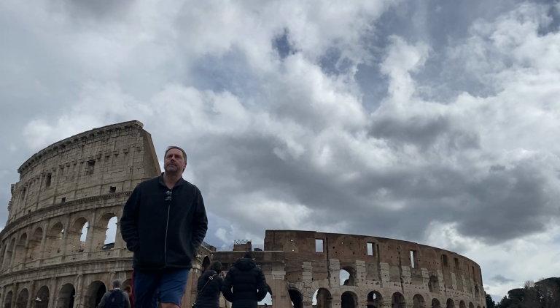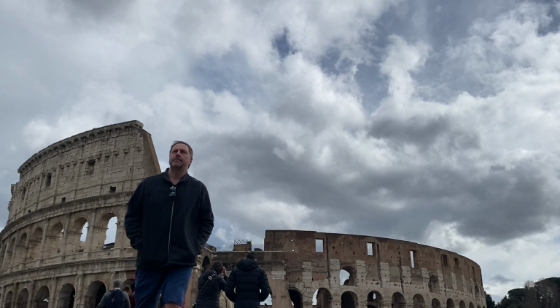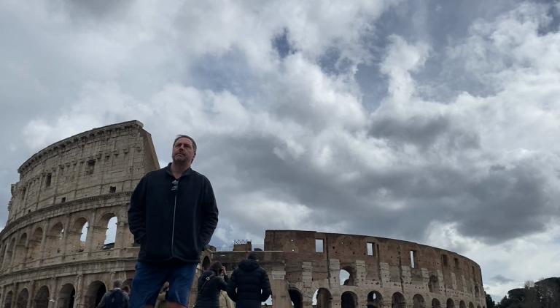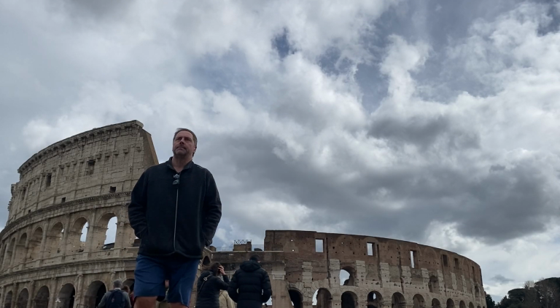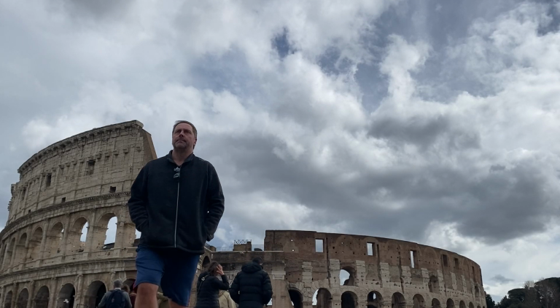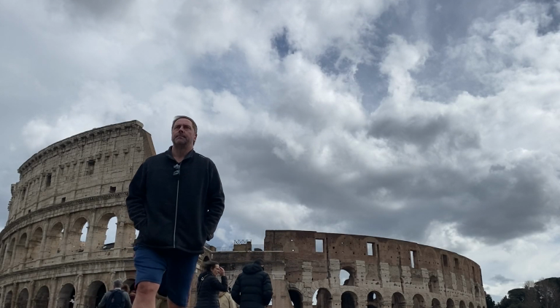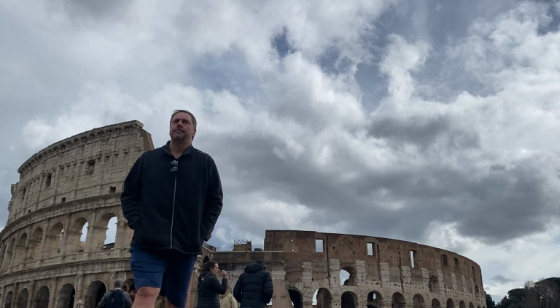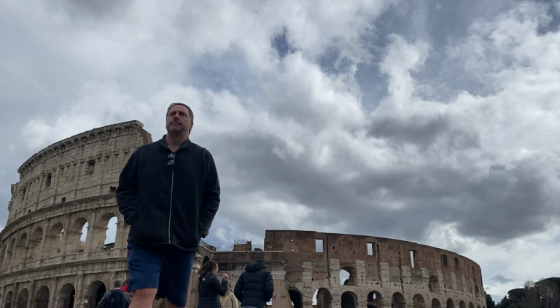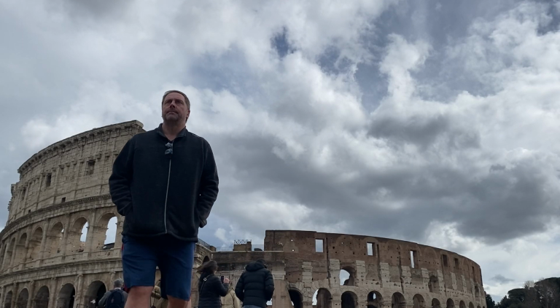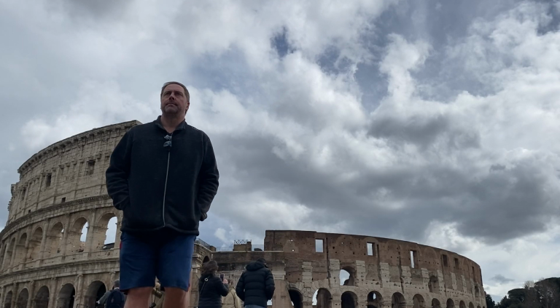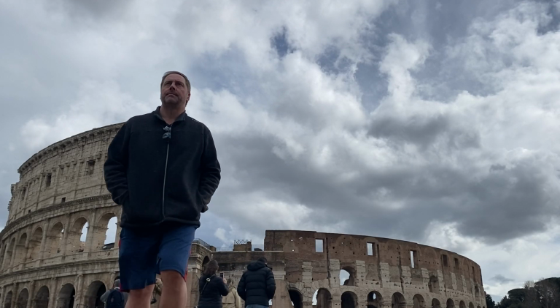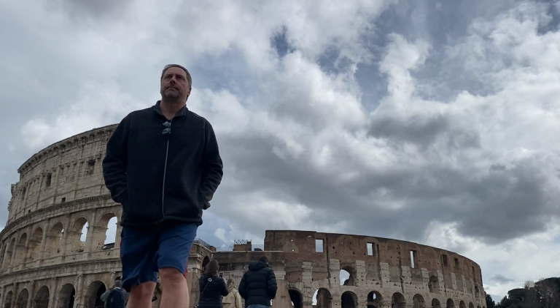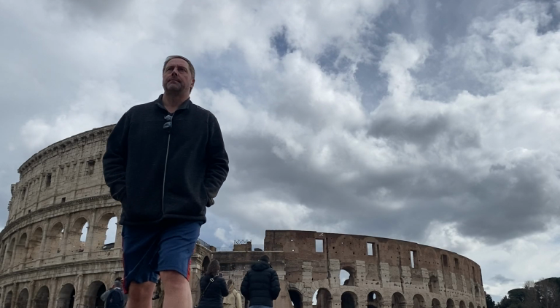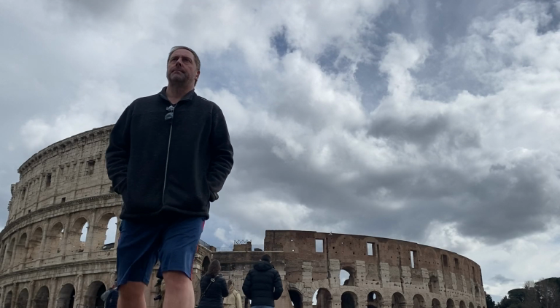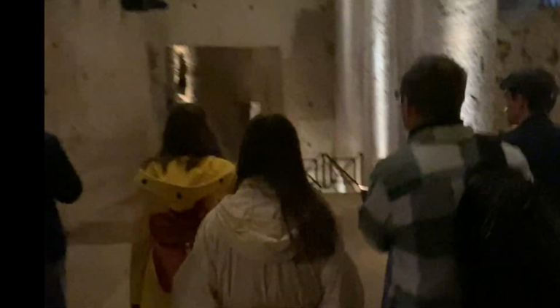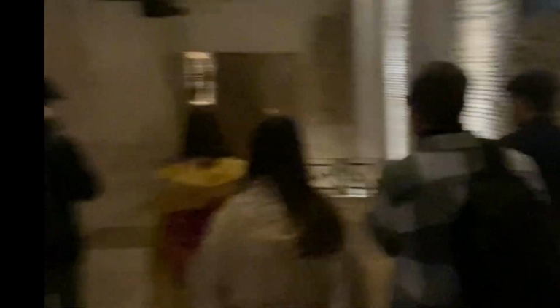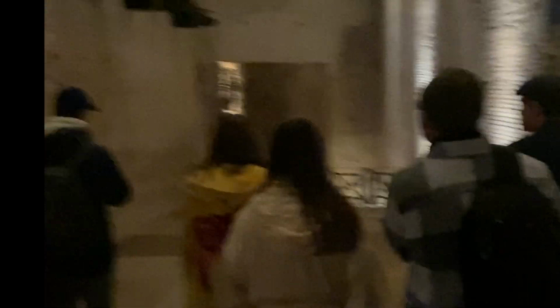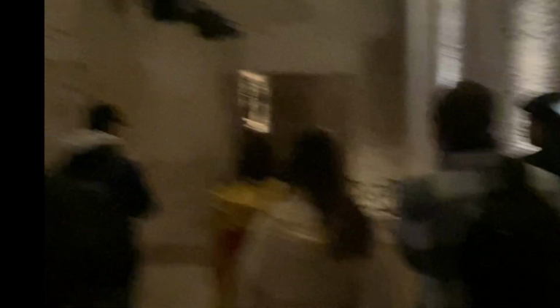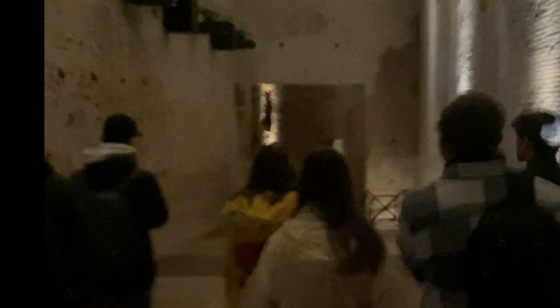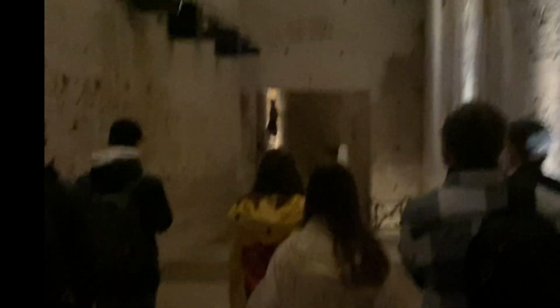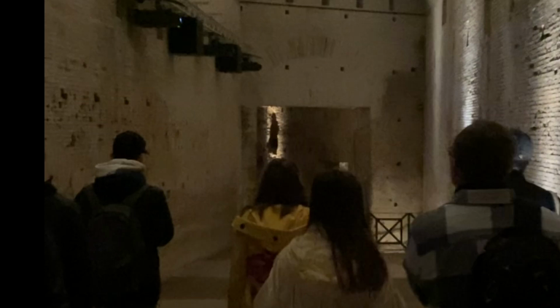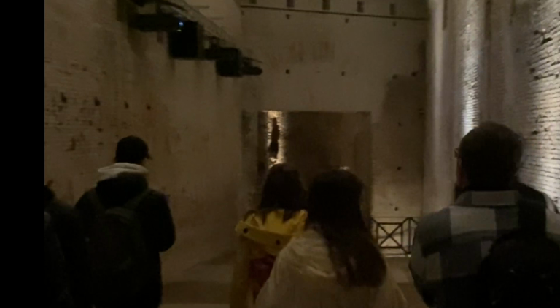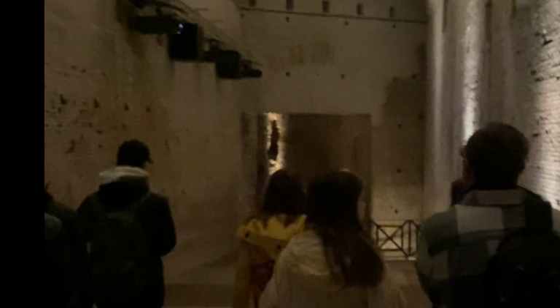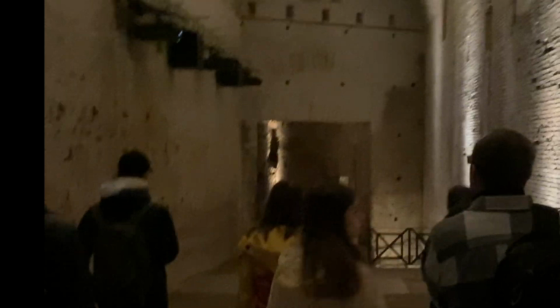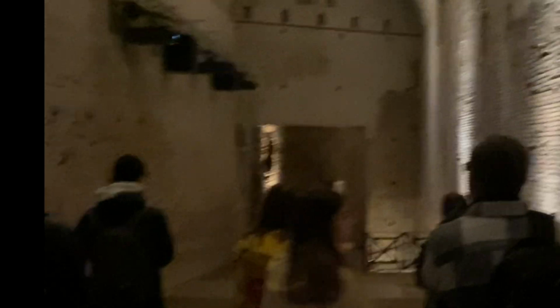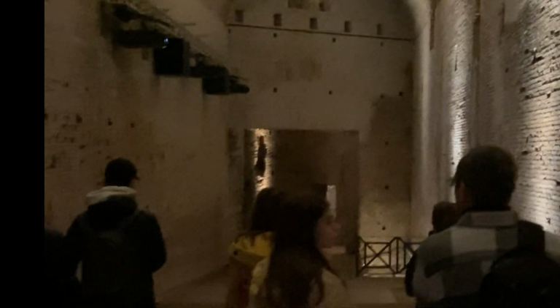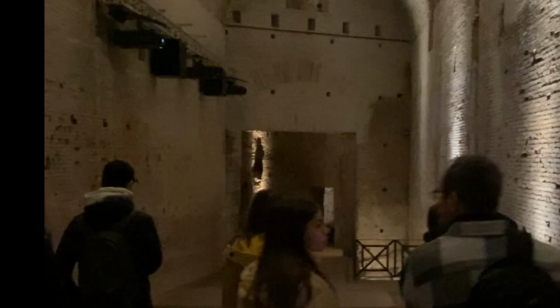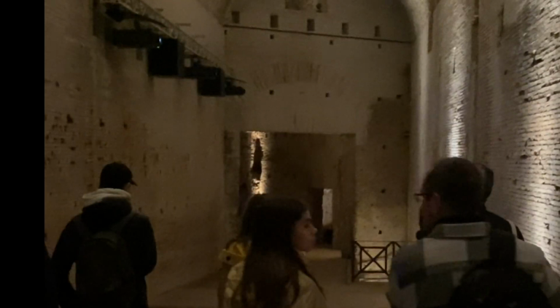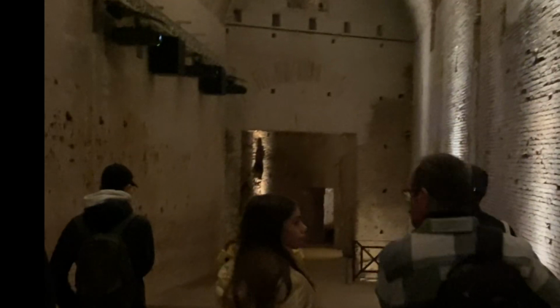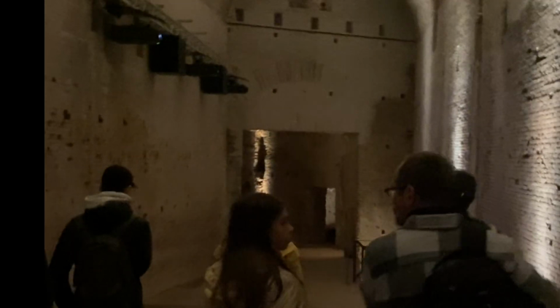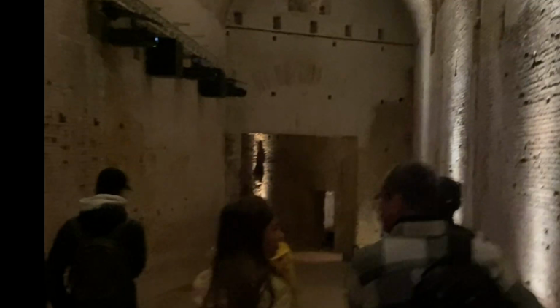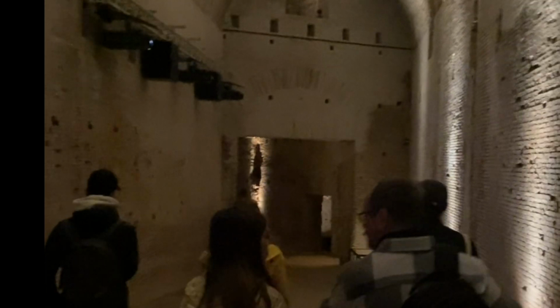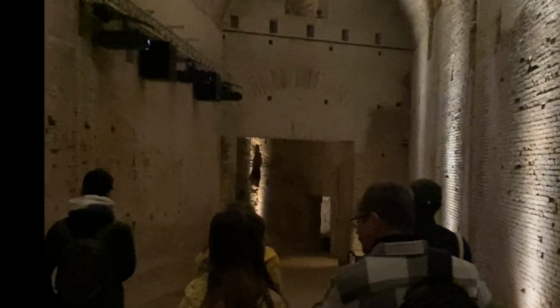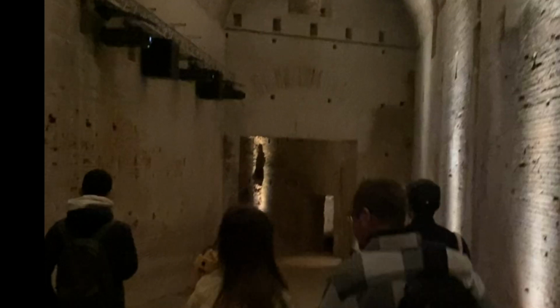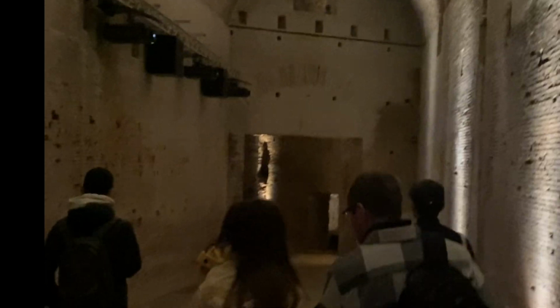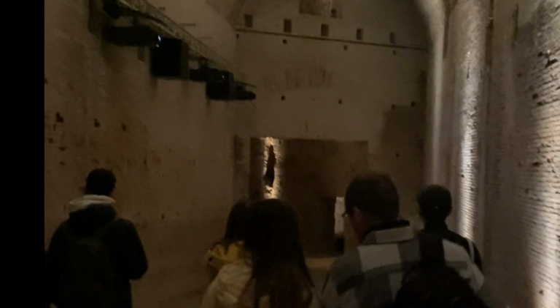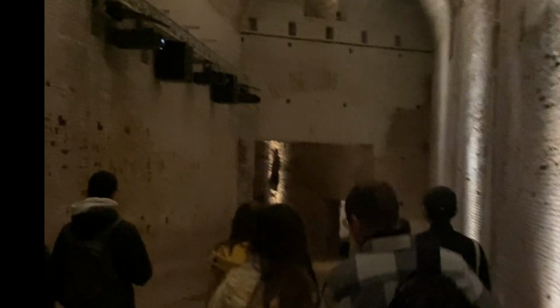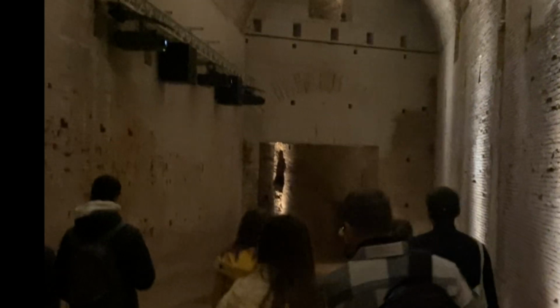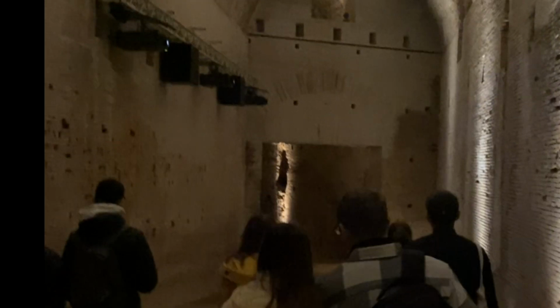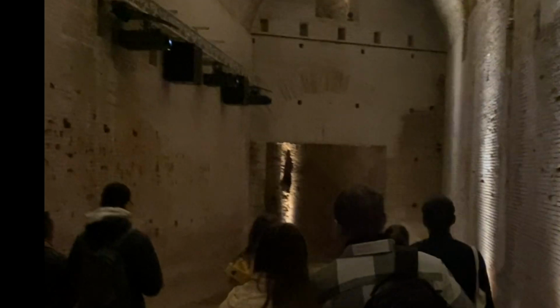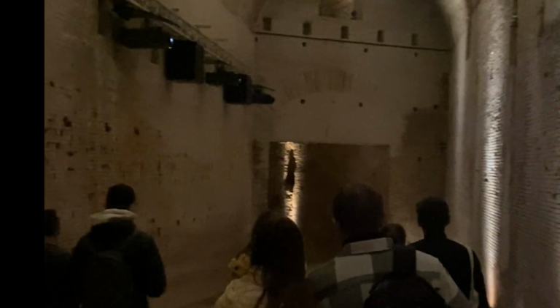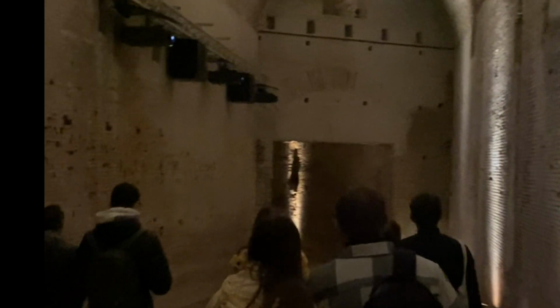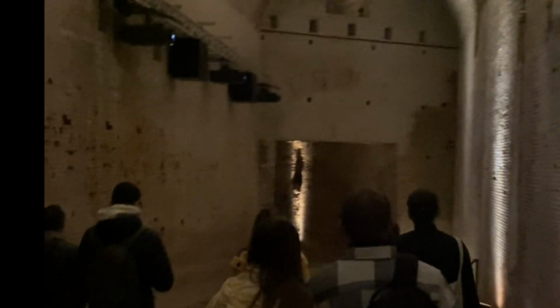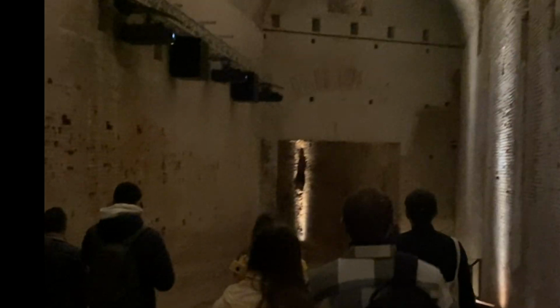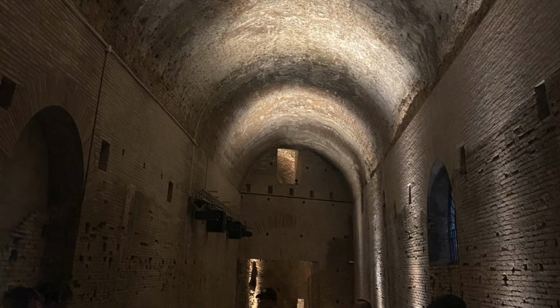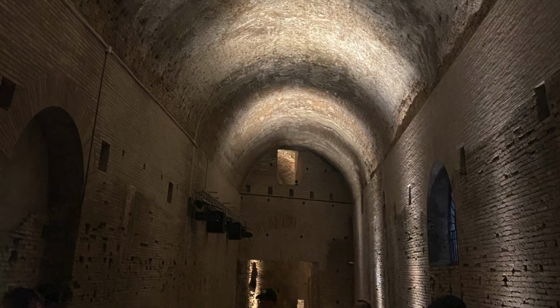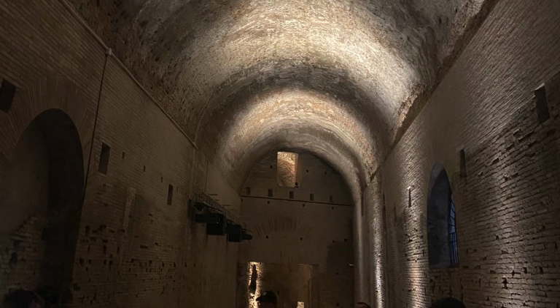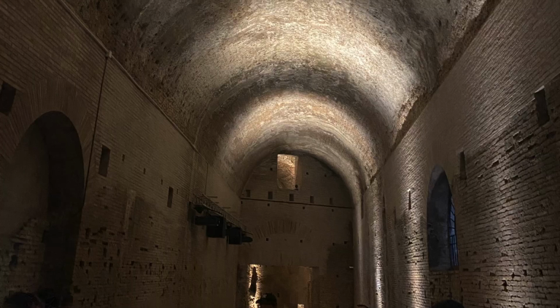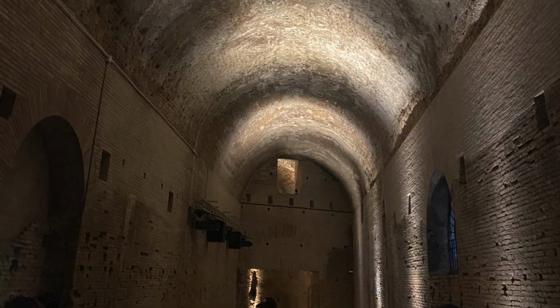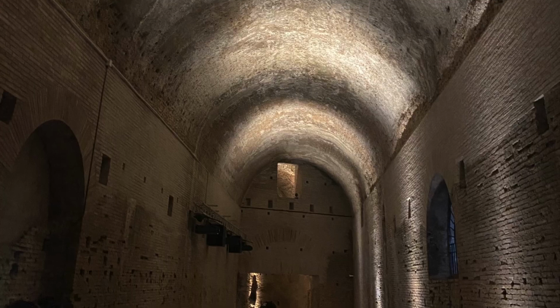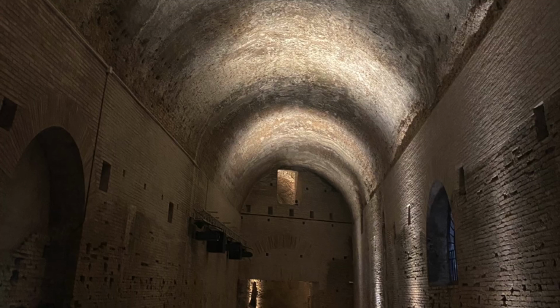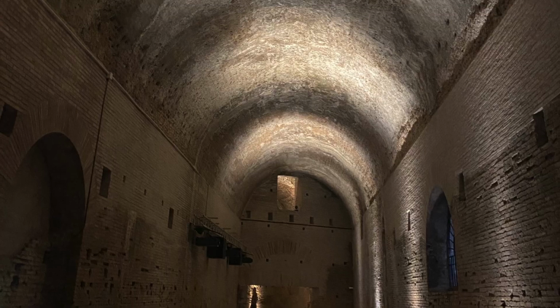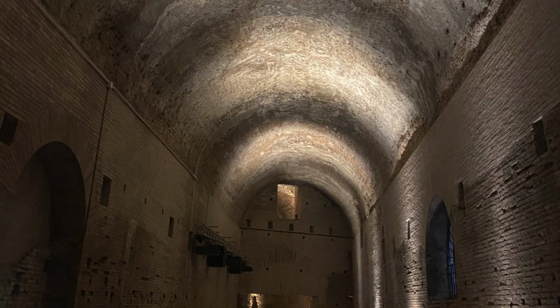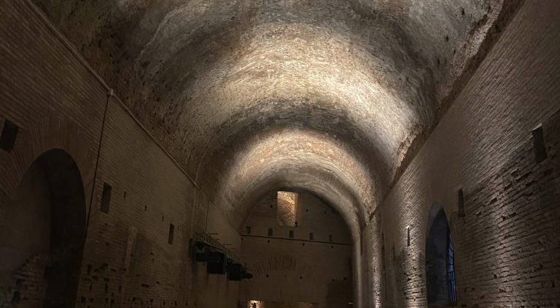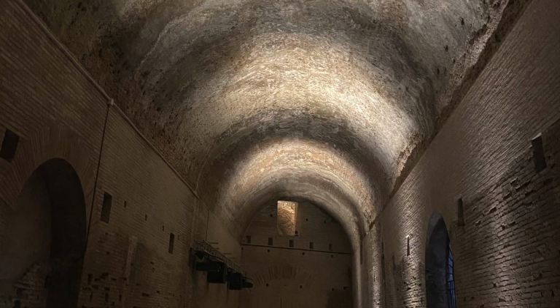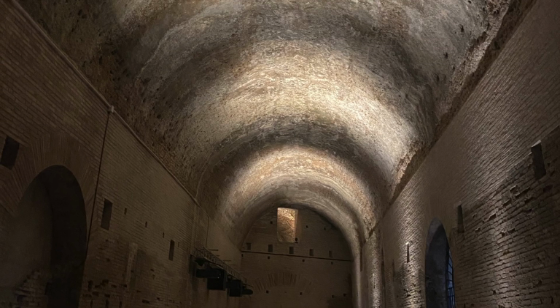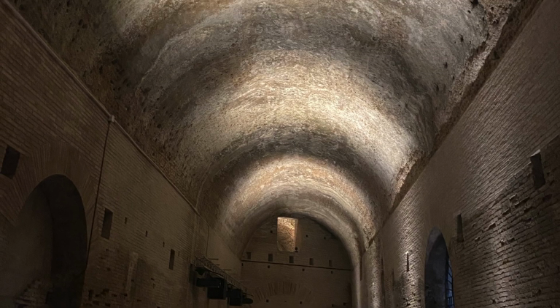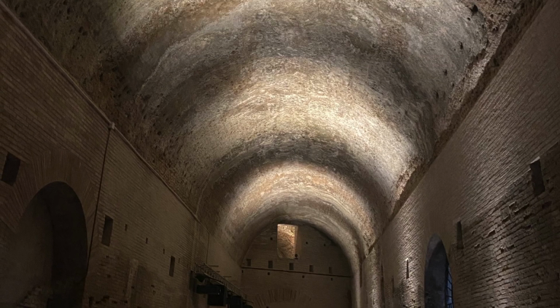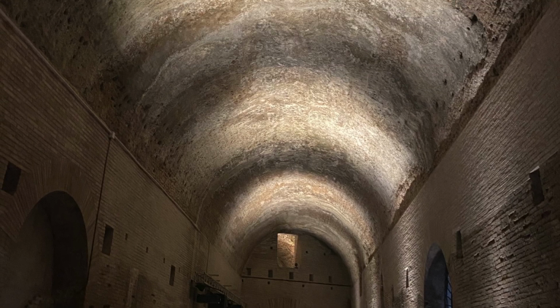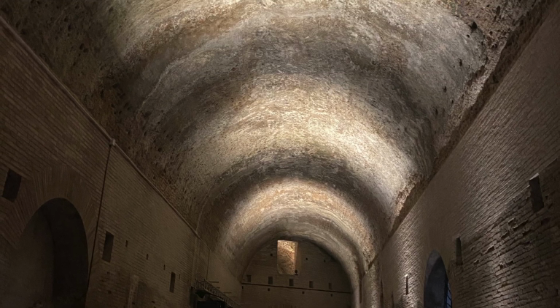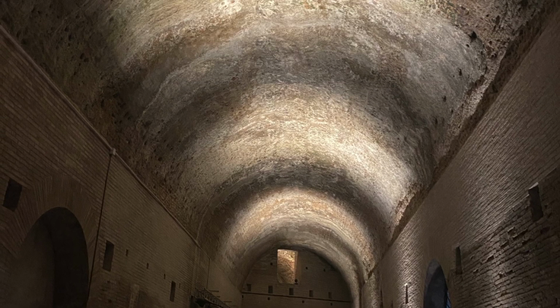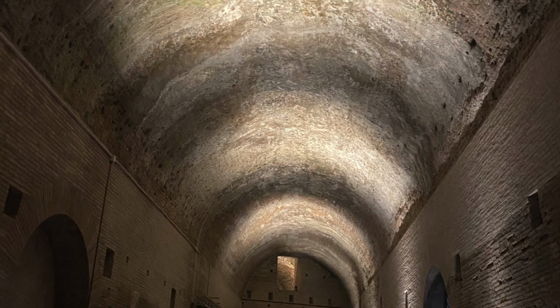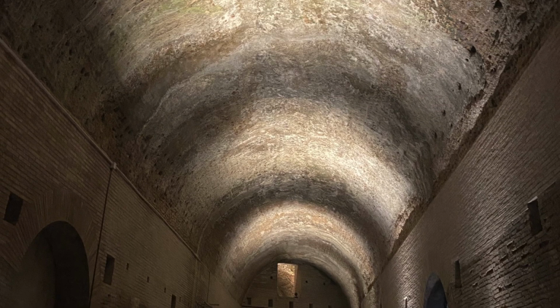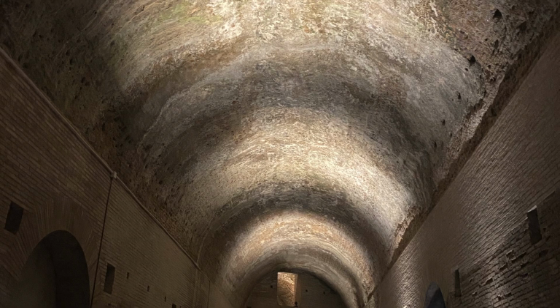Right beside the Colosseum, if you go through a passage under the Esquiline Hill, you'll find the remains of Nero's Golden House, or Domus Aurea.